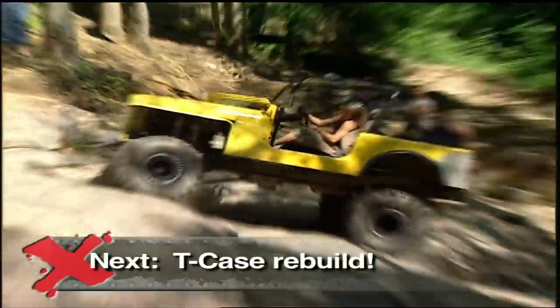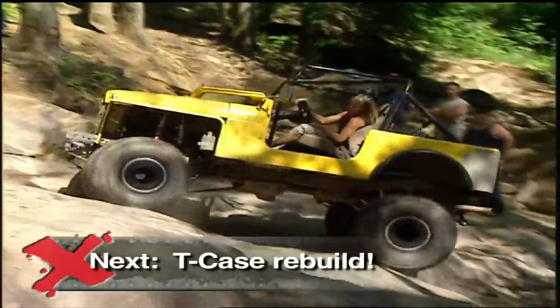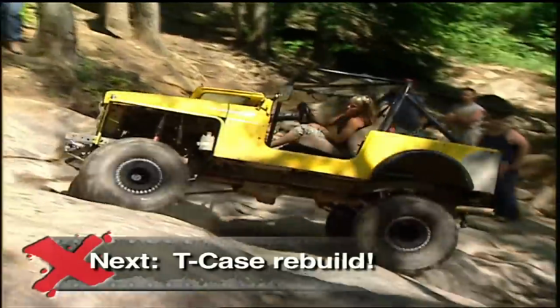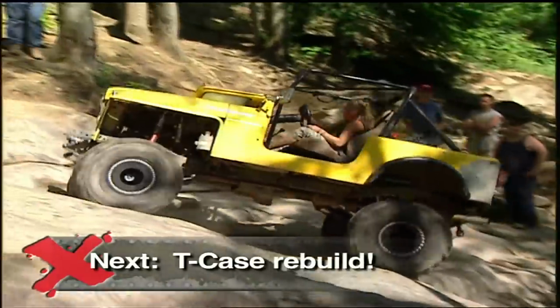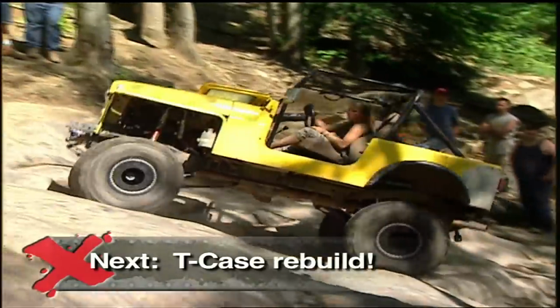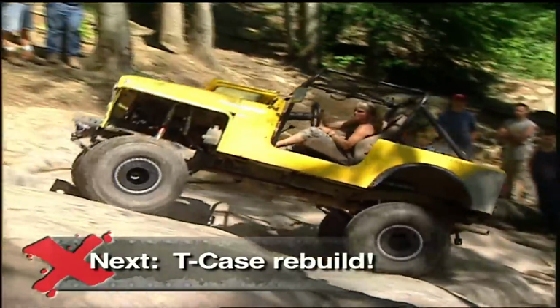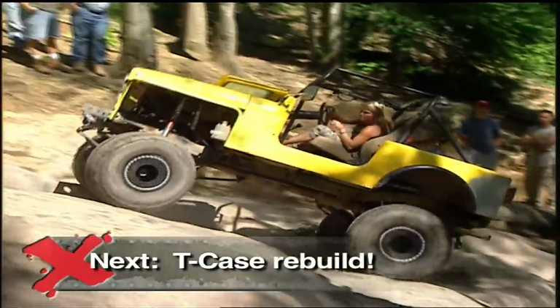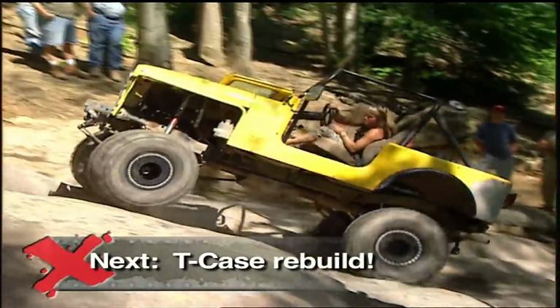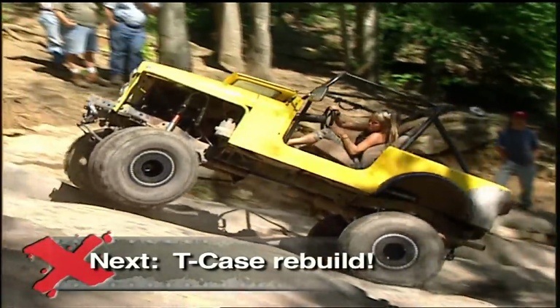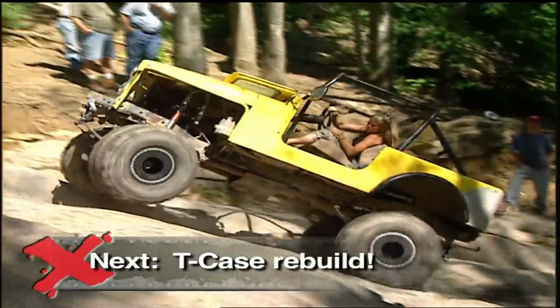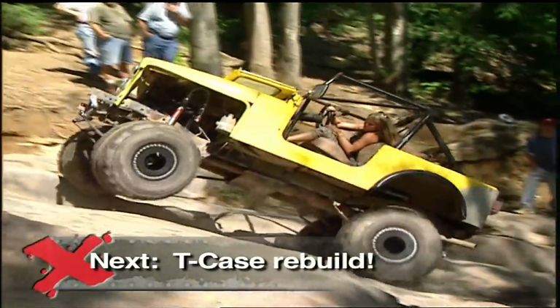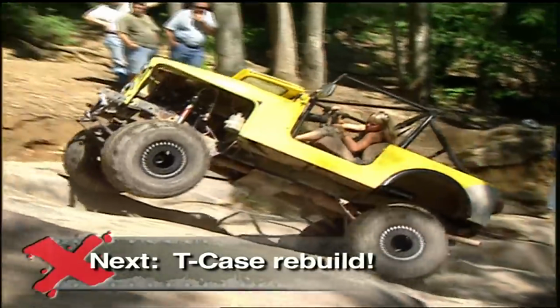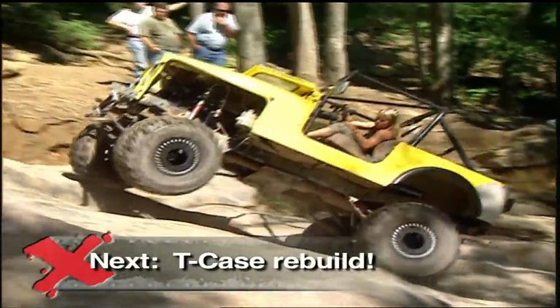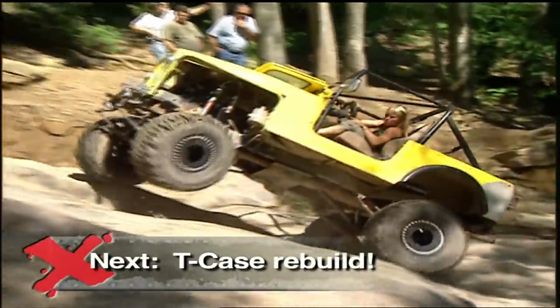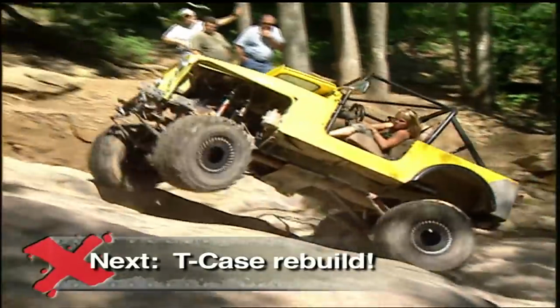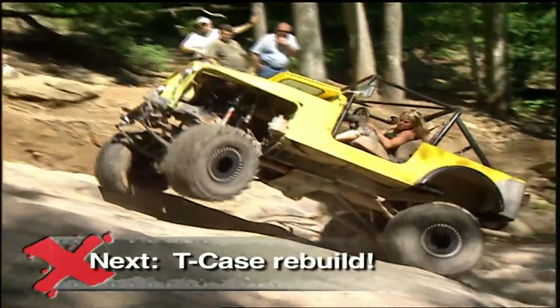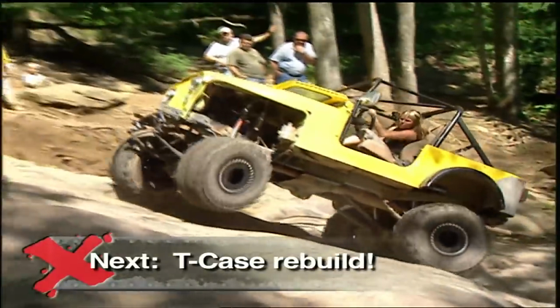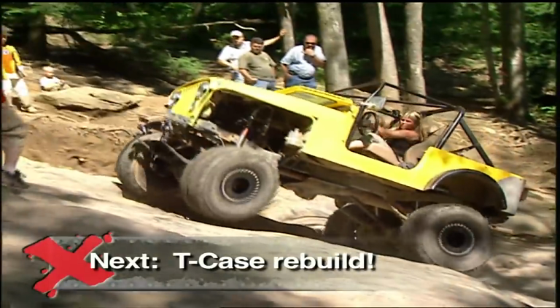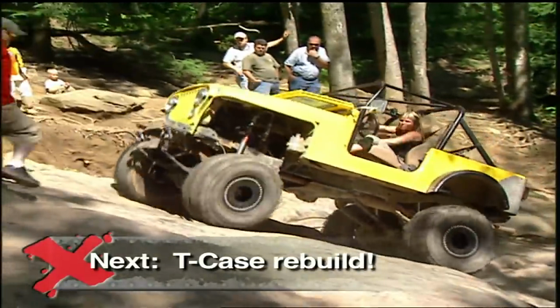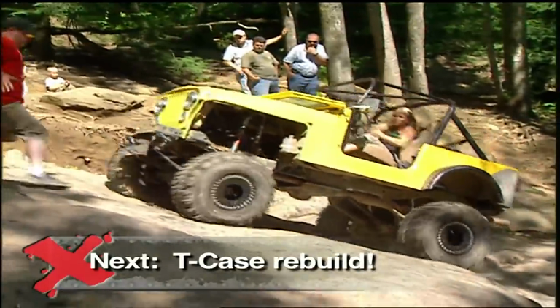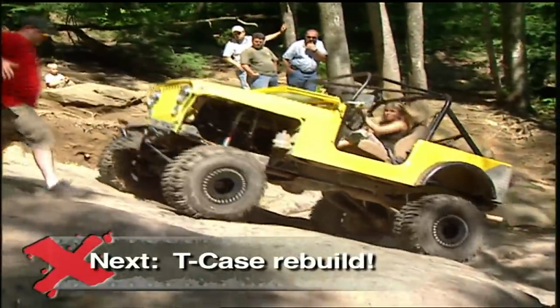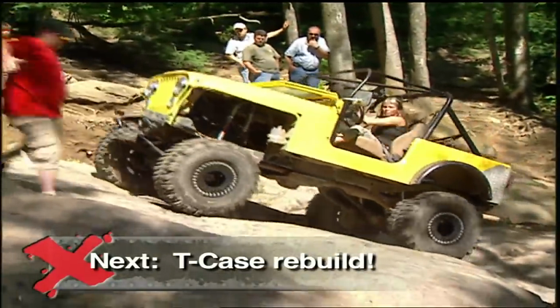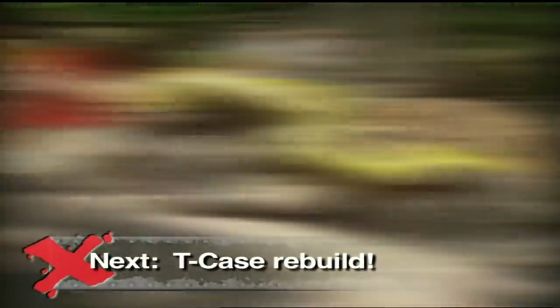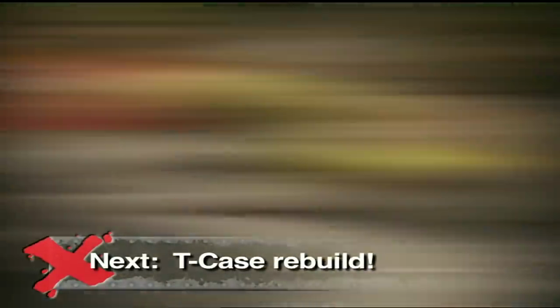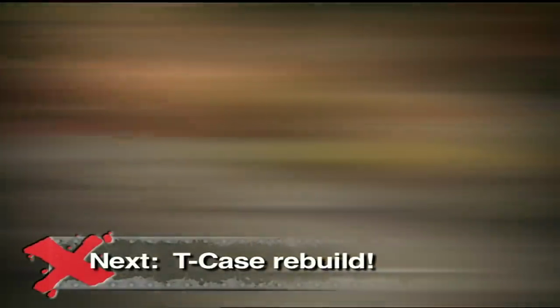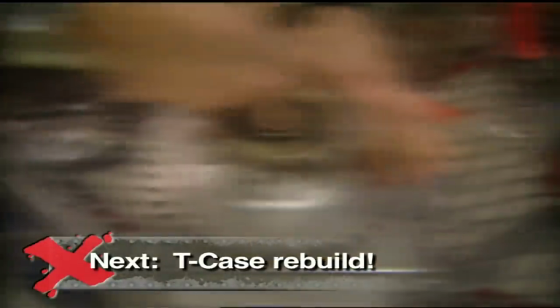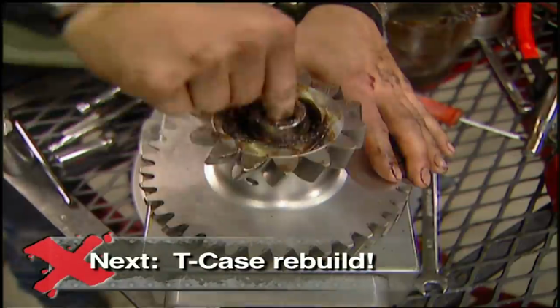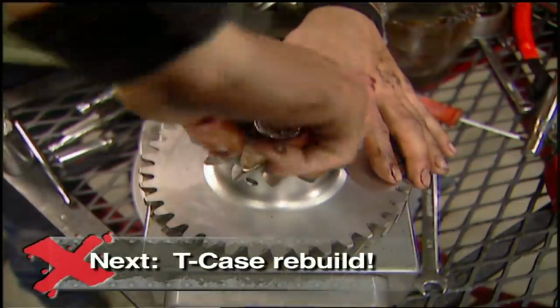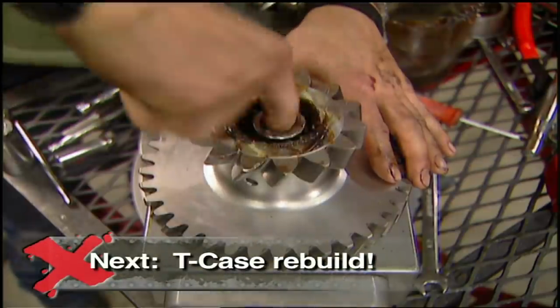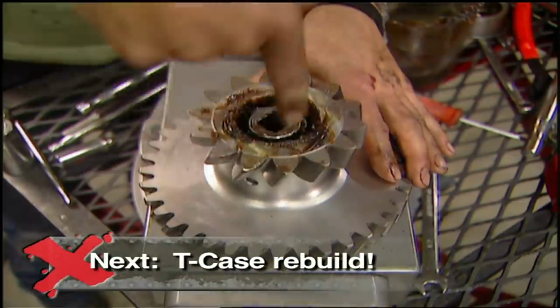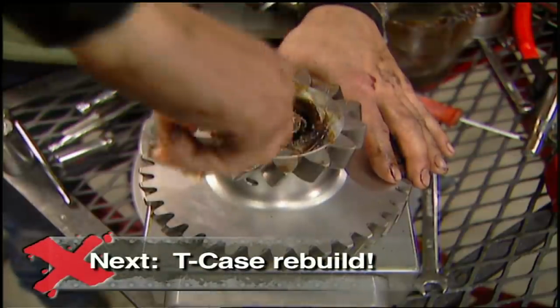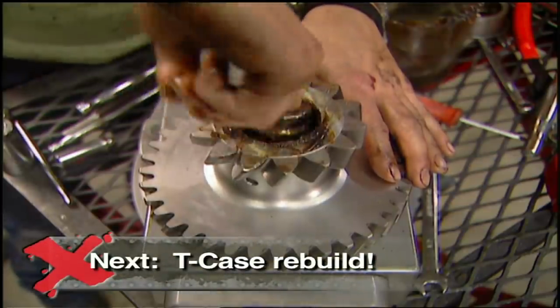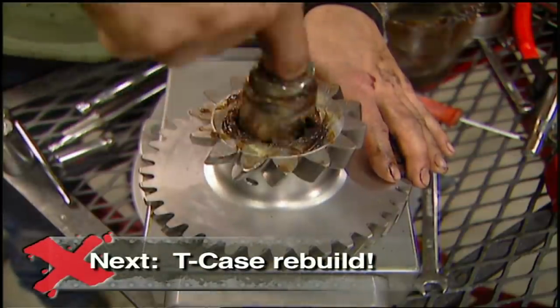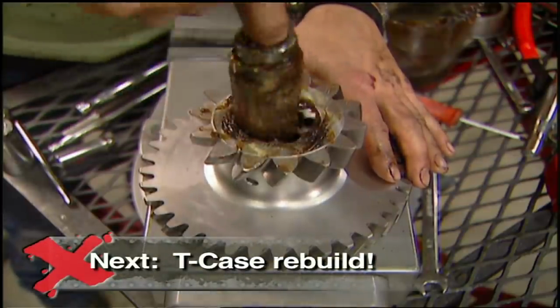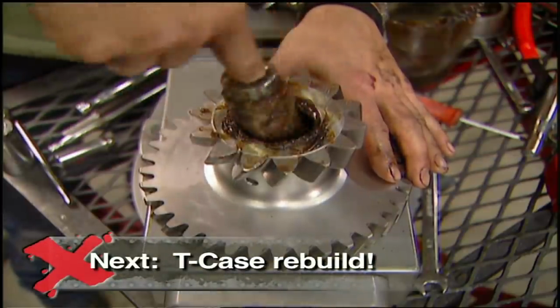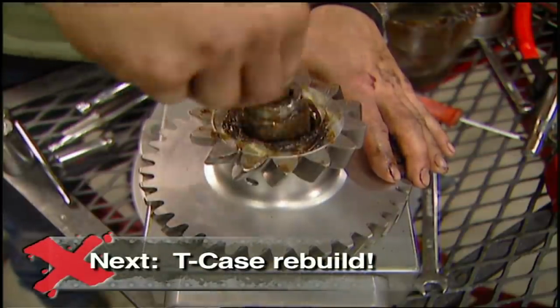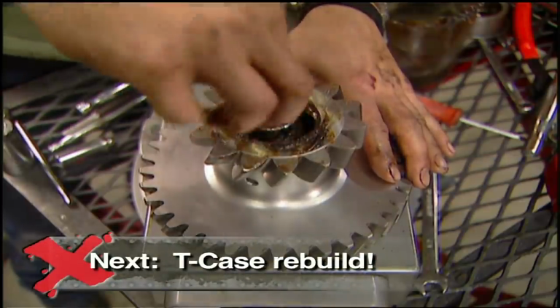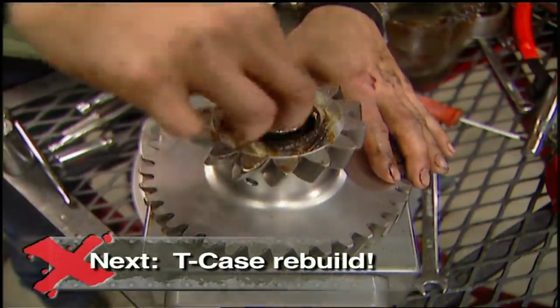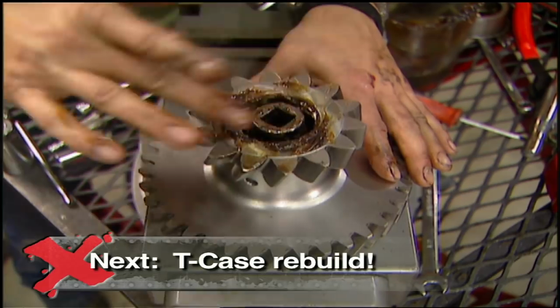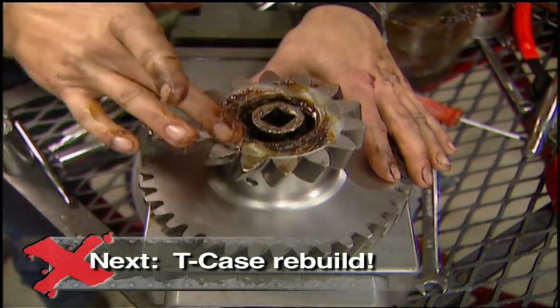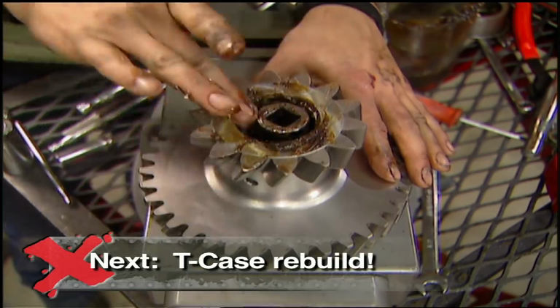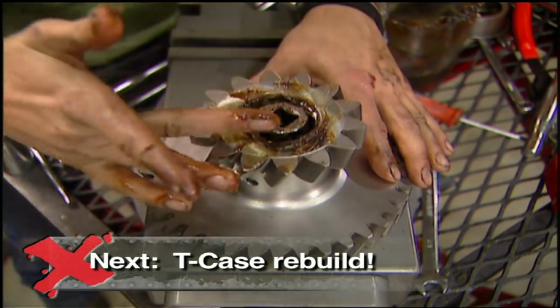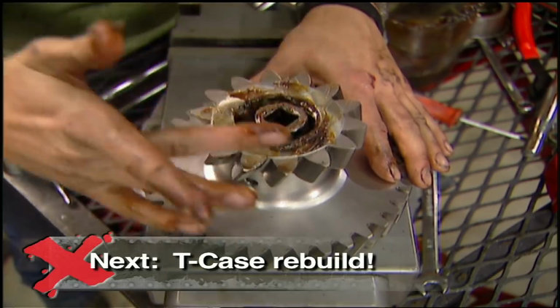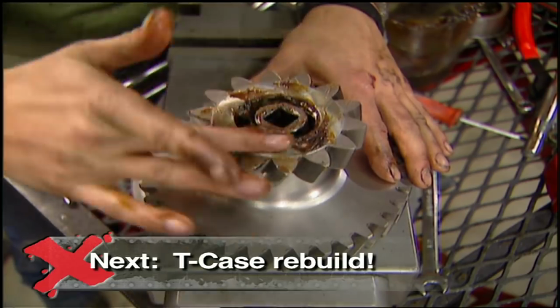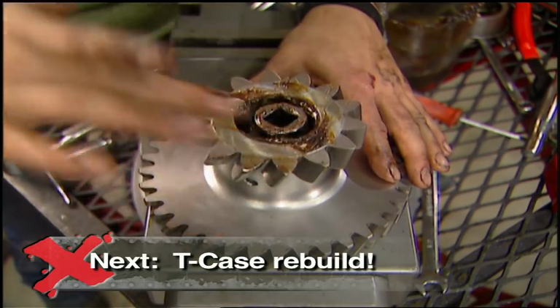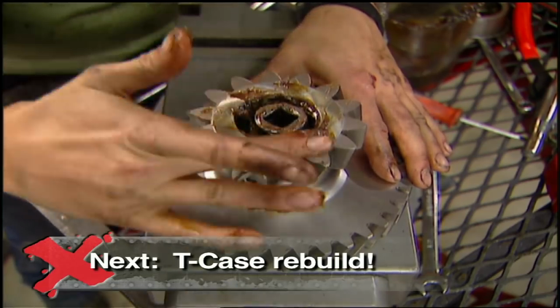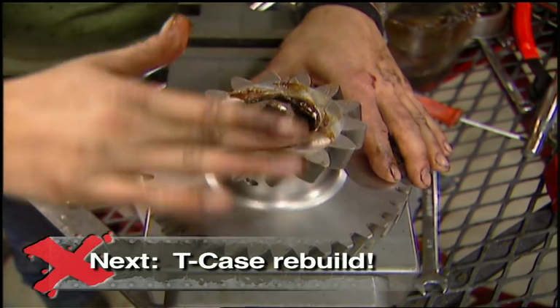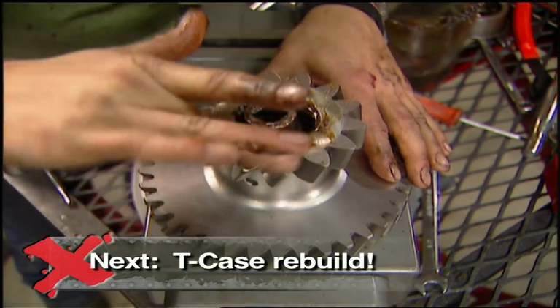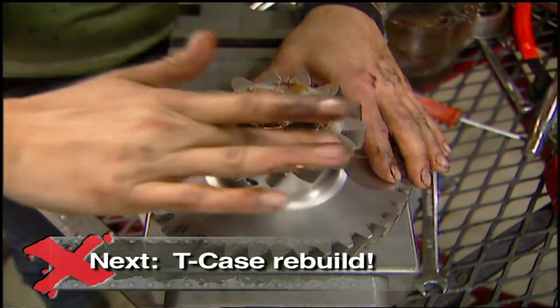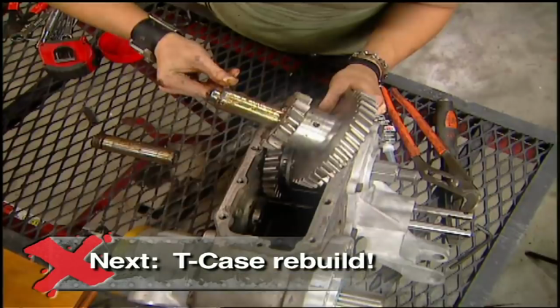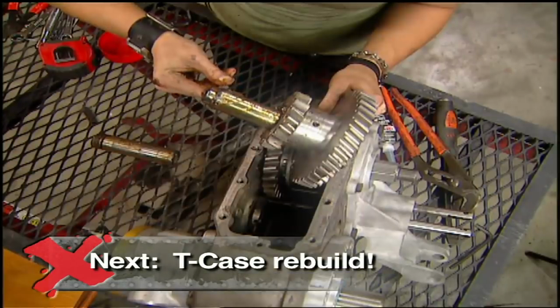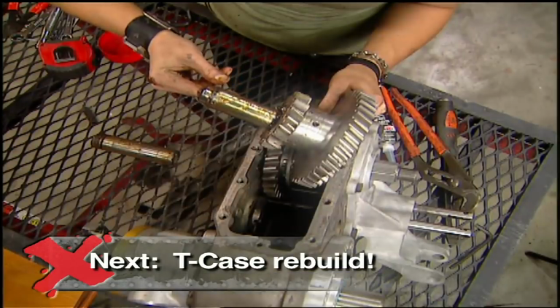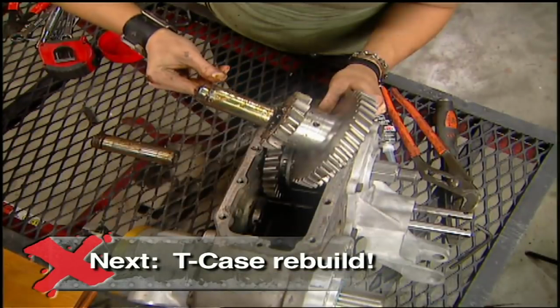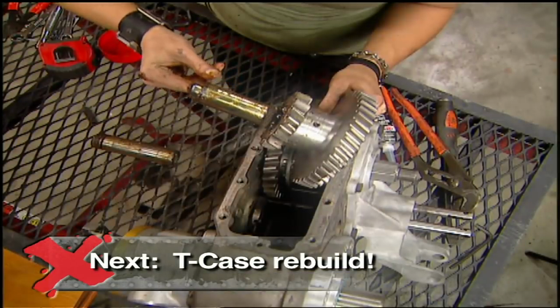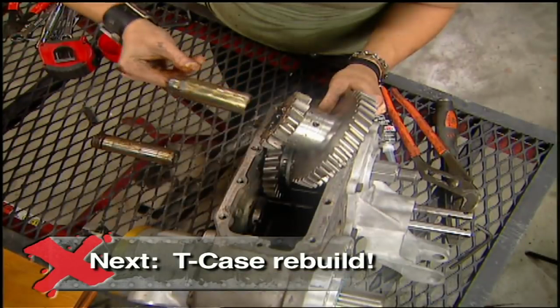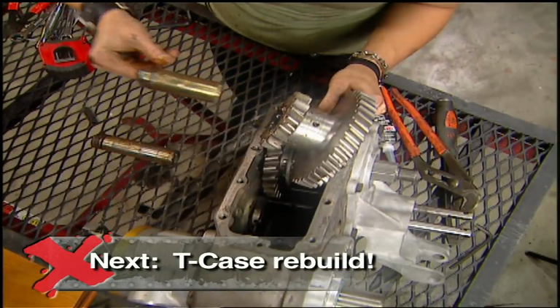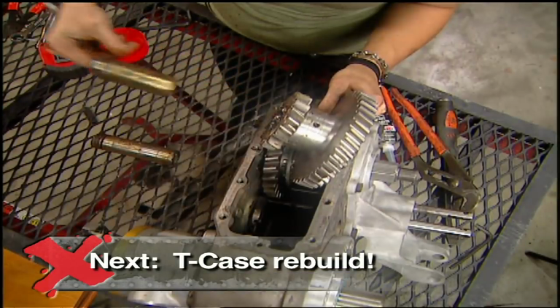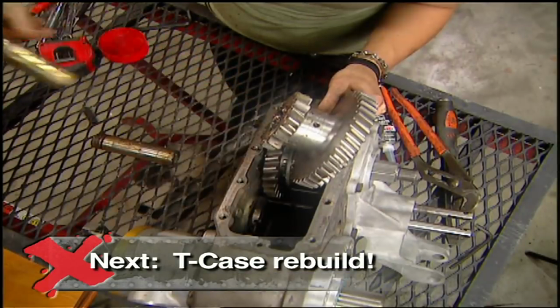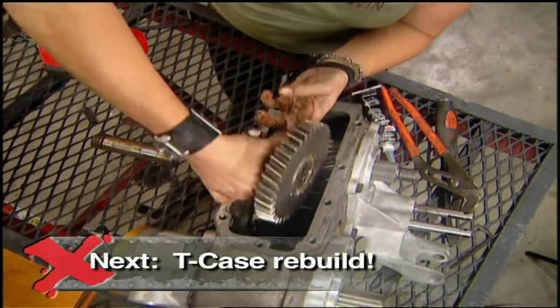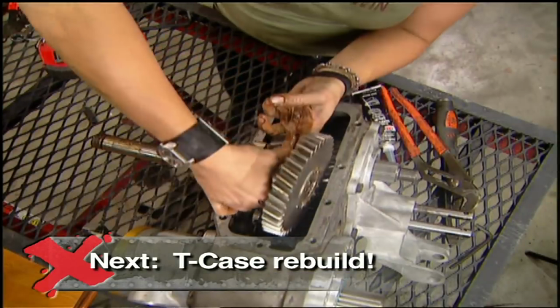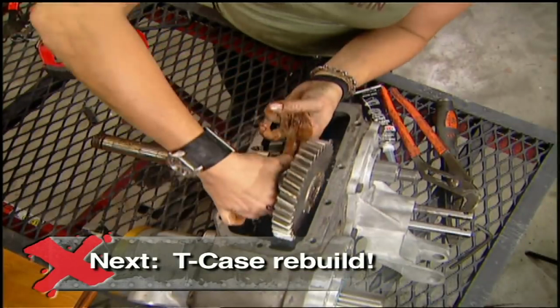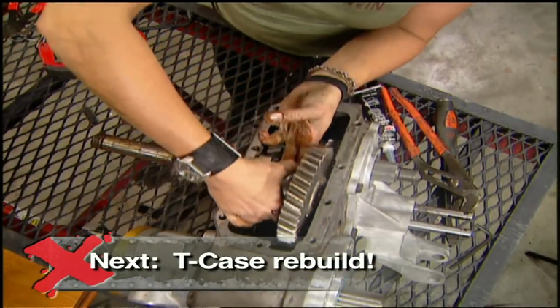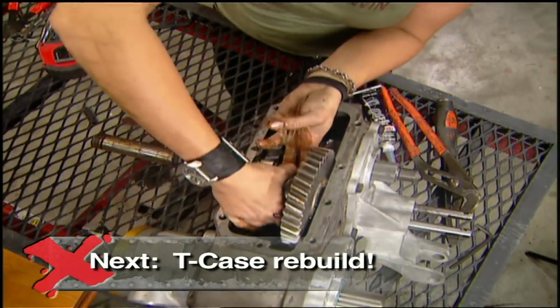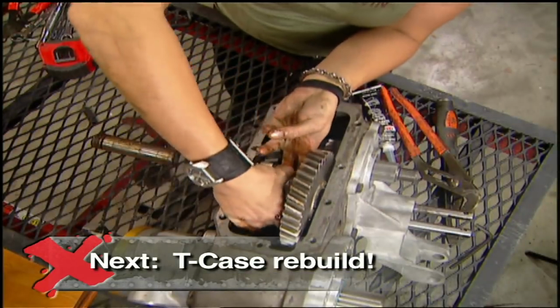Extreme off-roading requires an extreme transfer case. Jesse rebuilds a Dana 300 next.